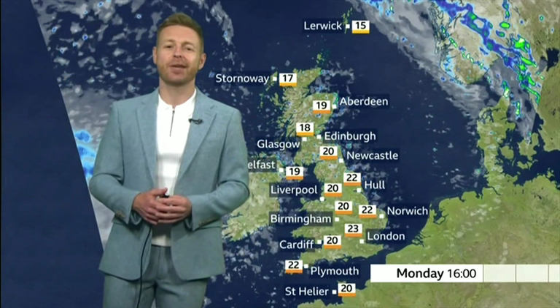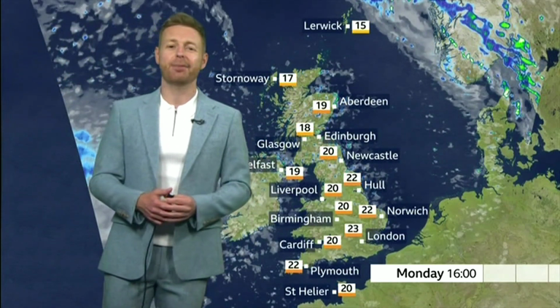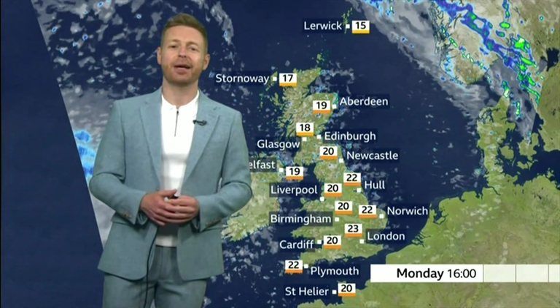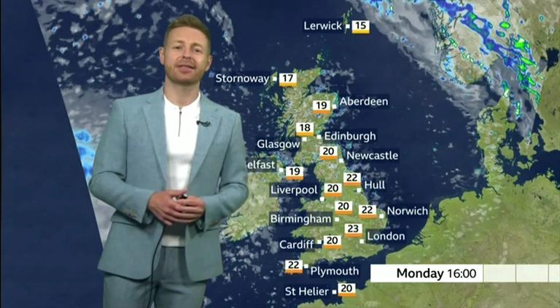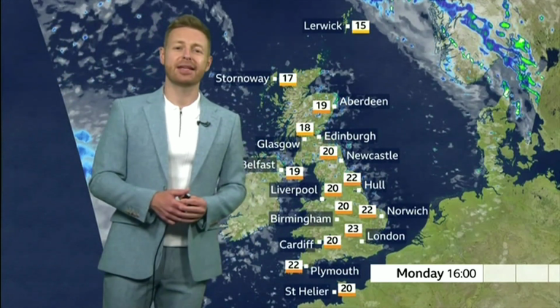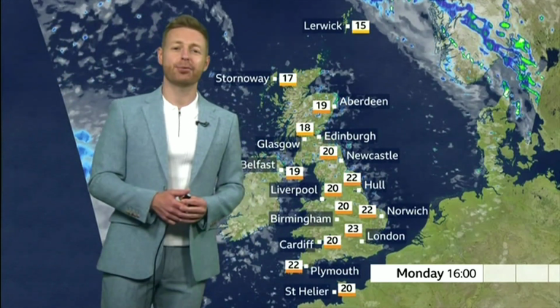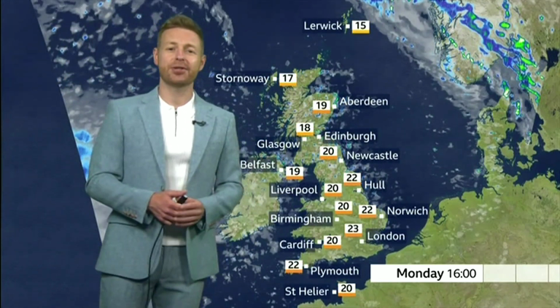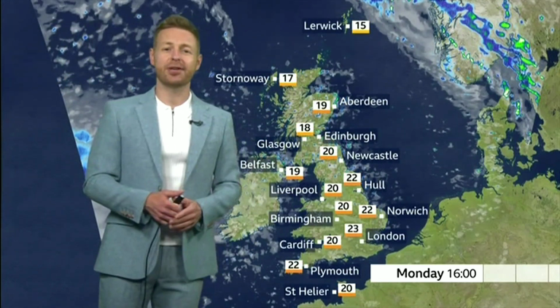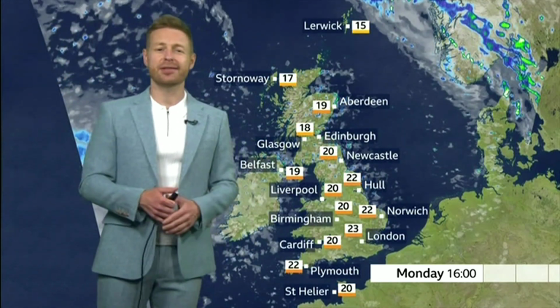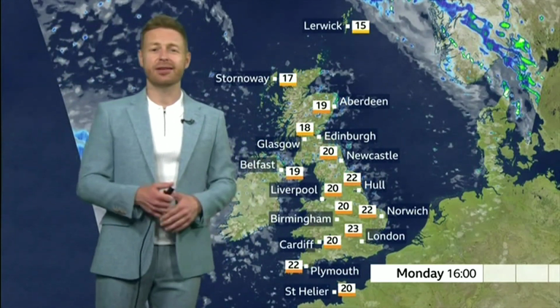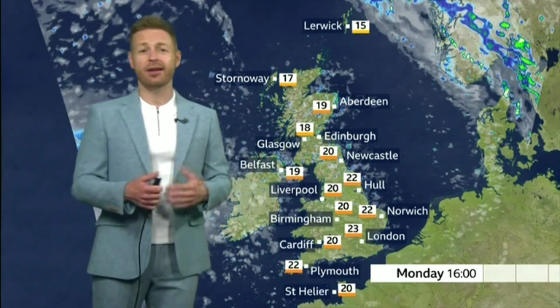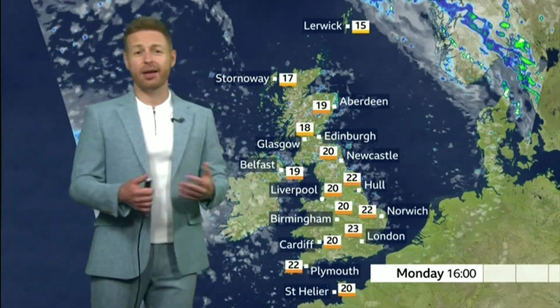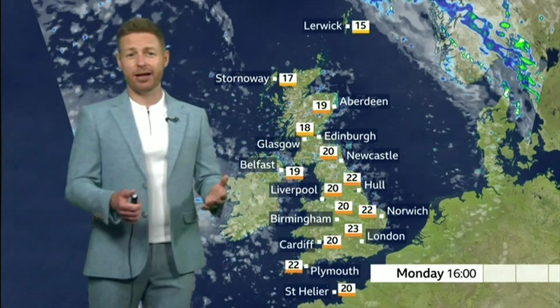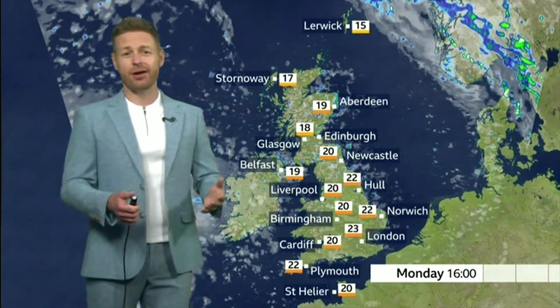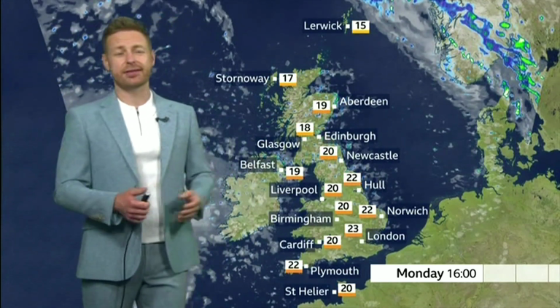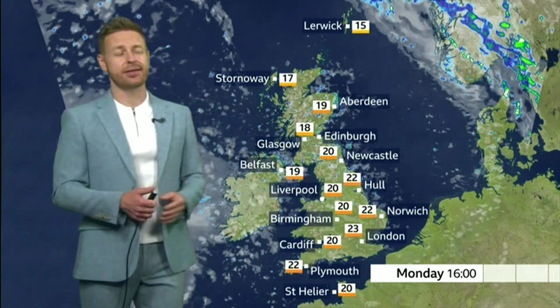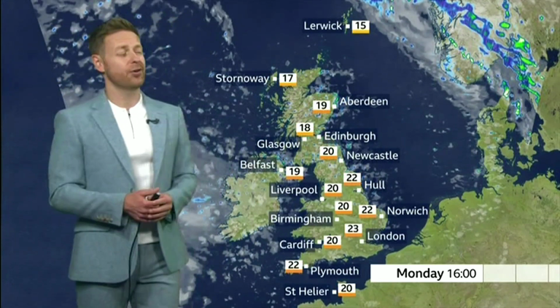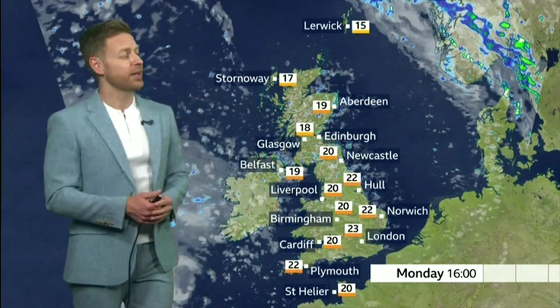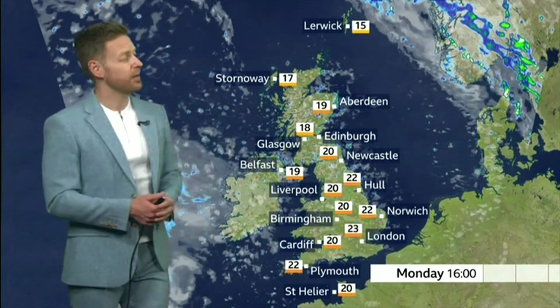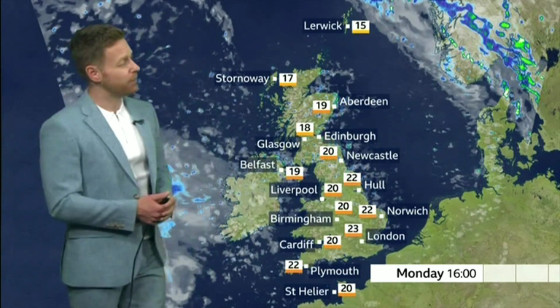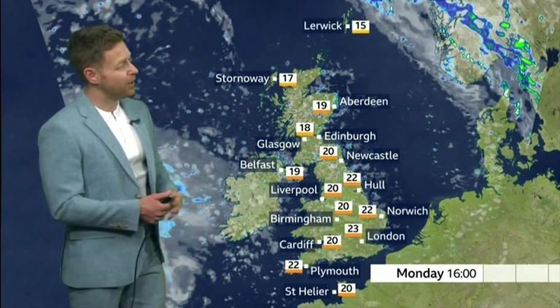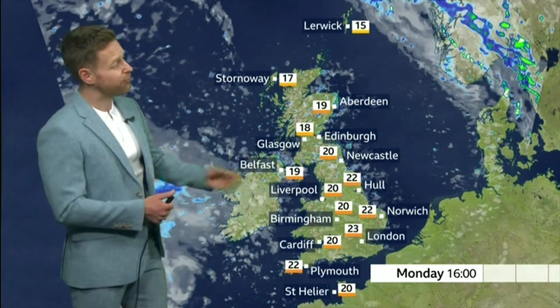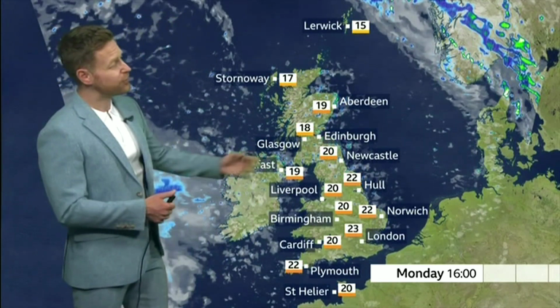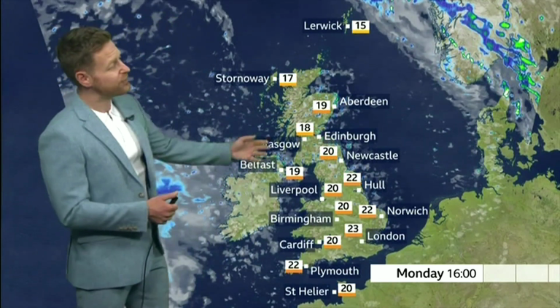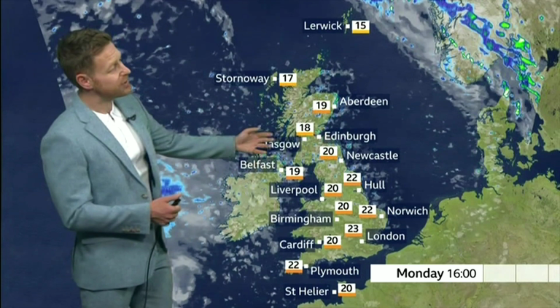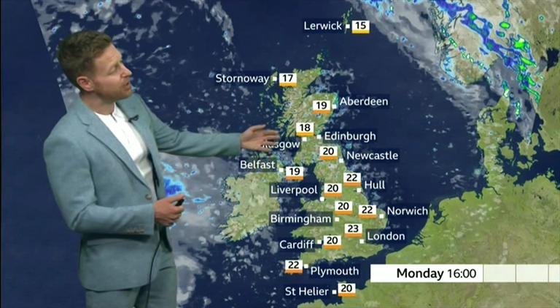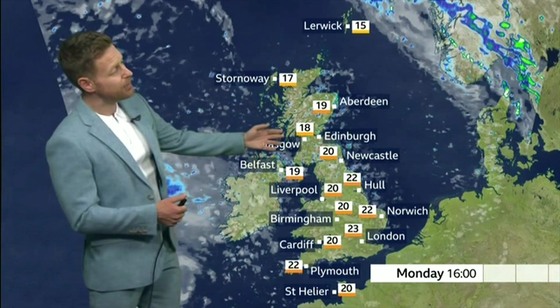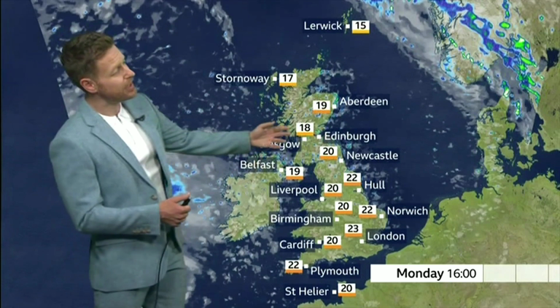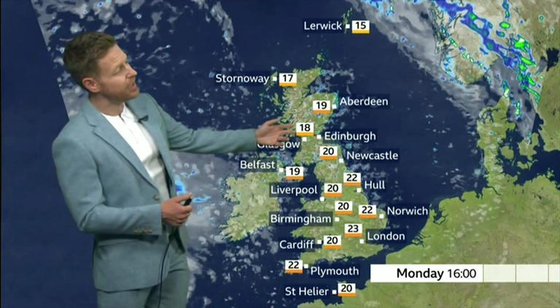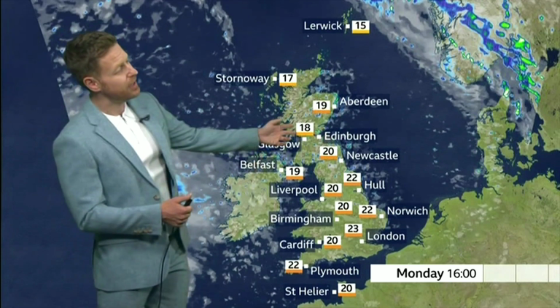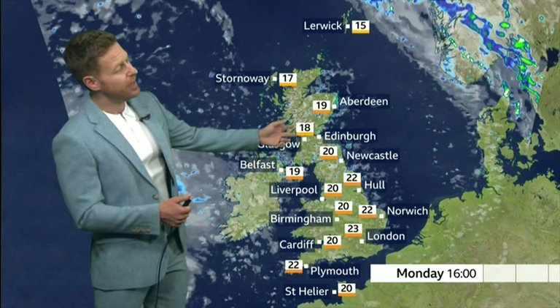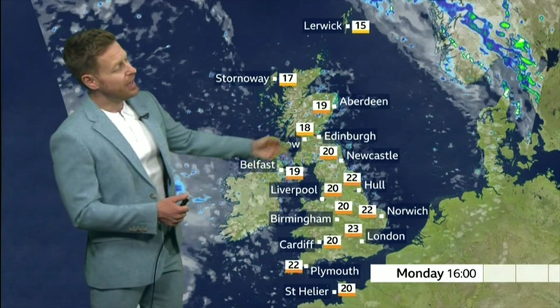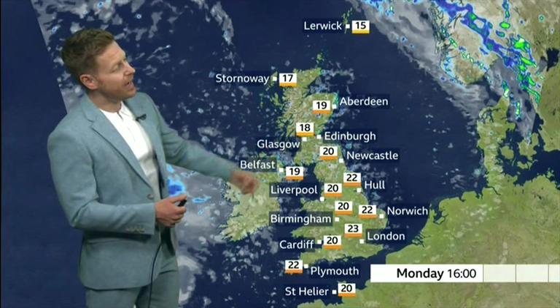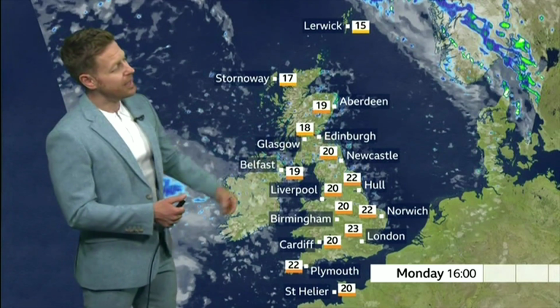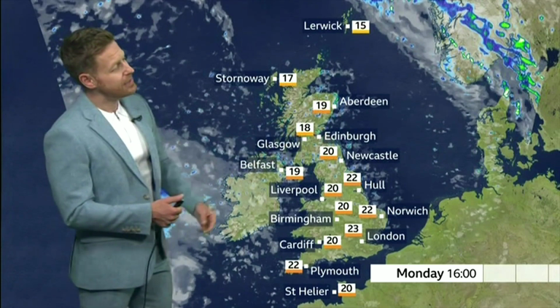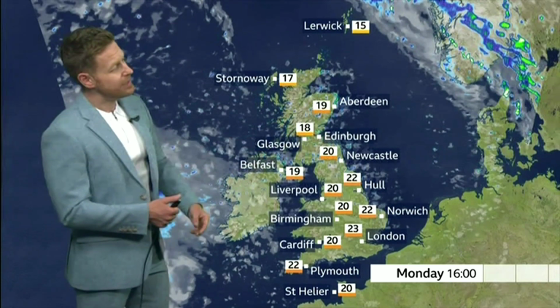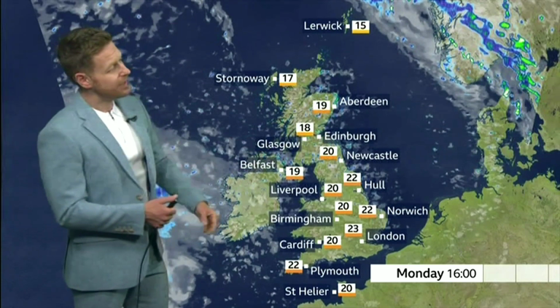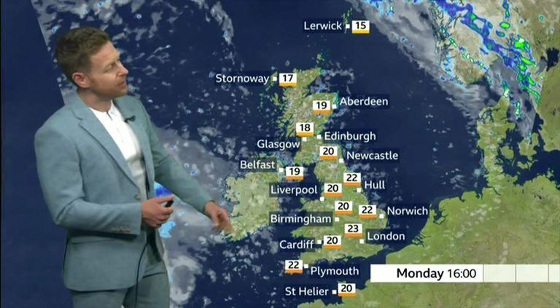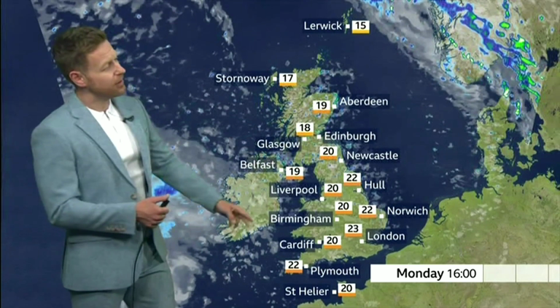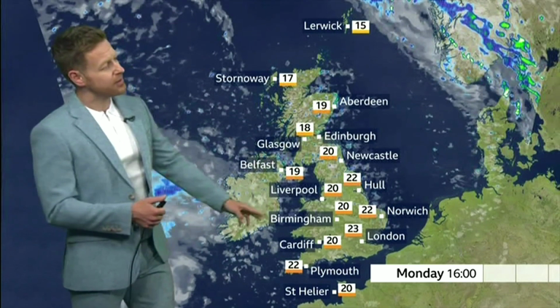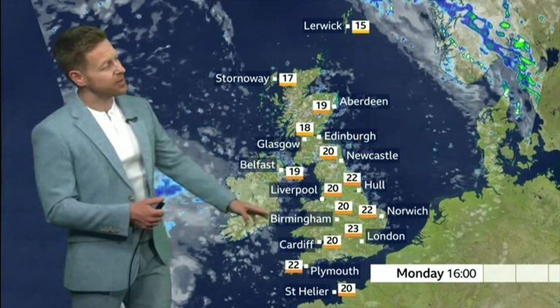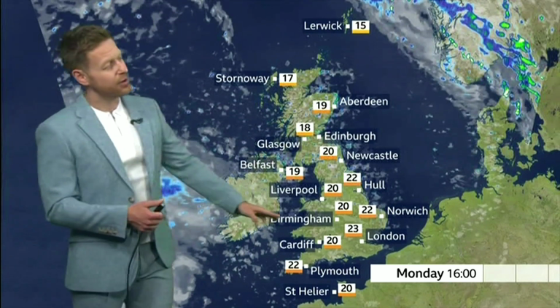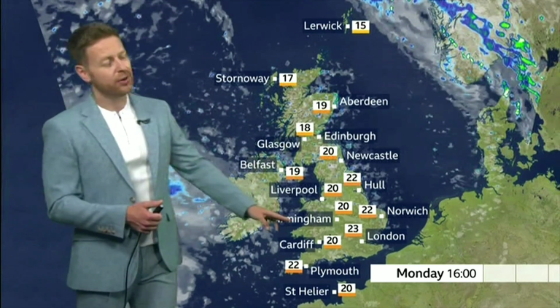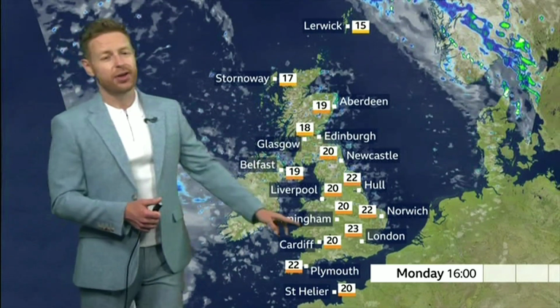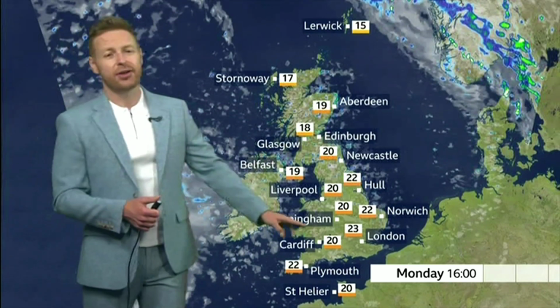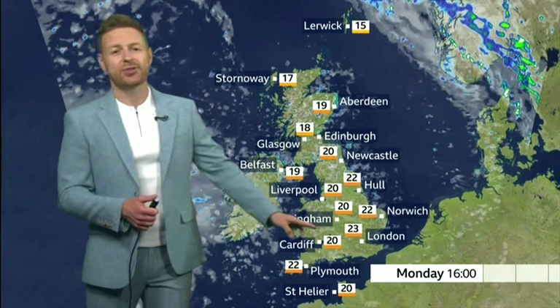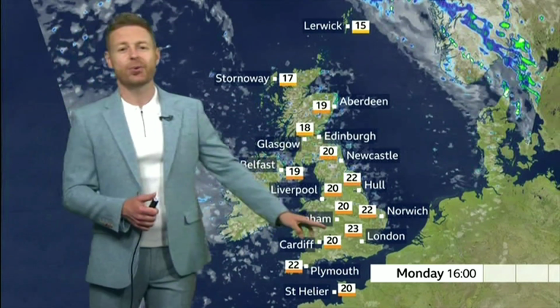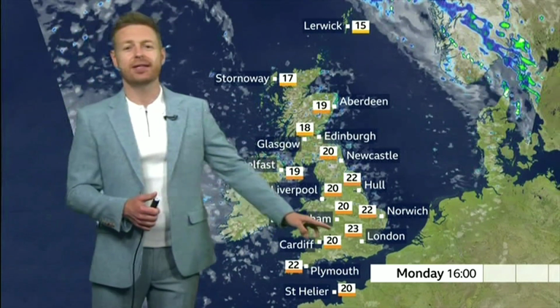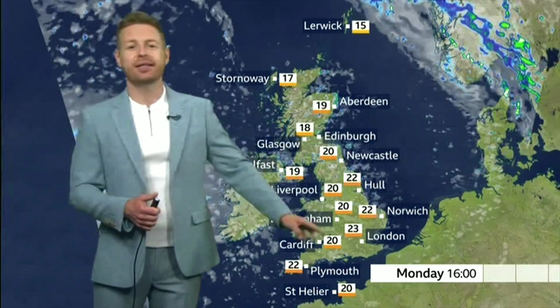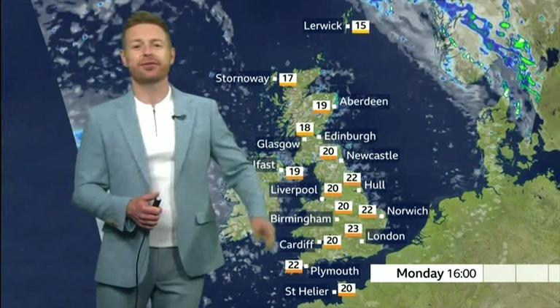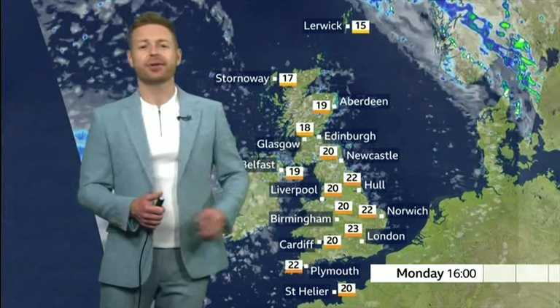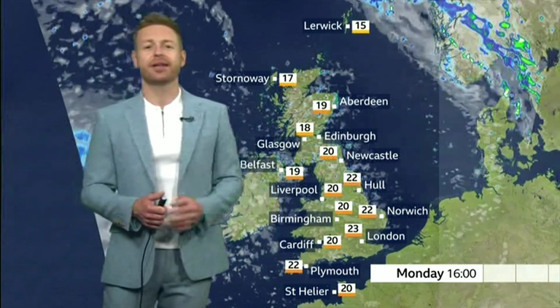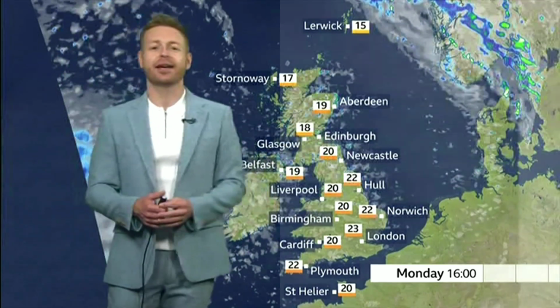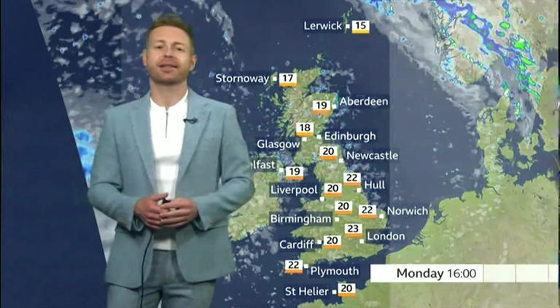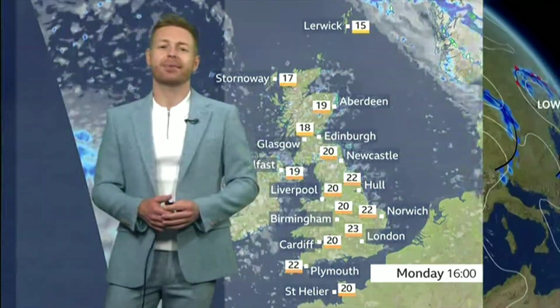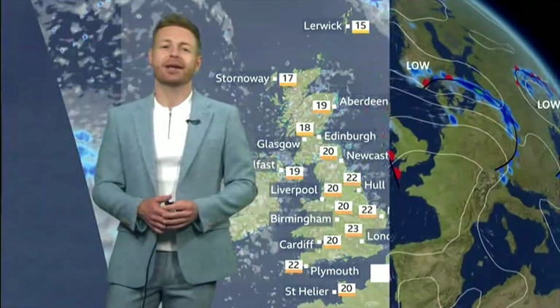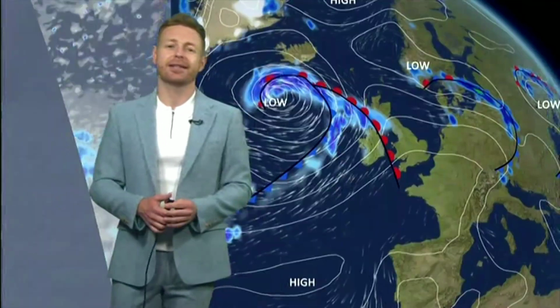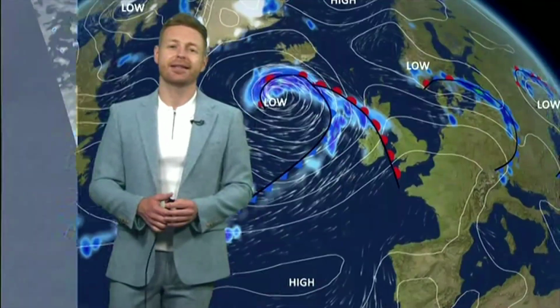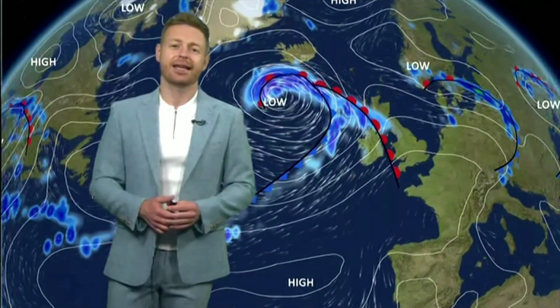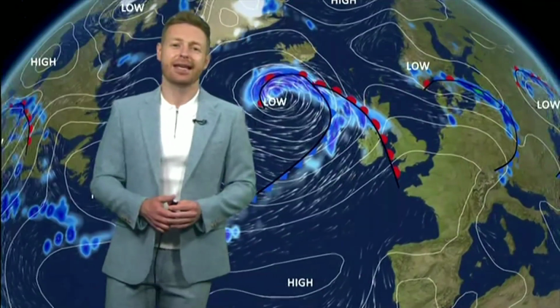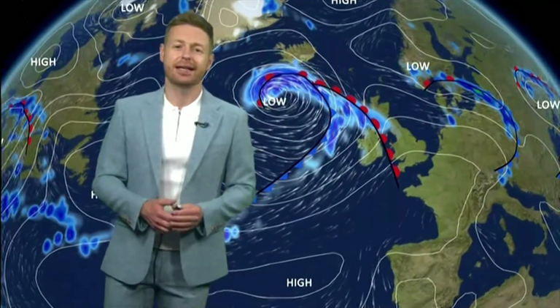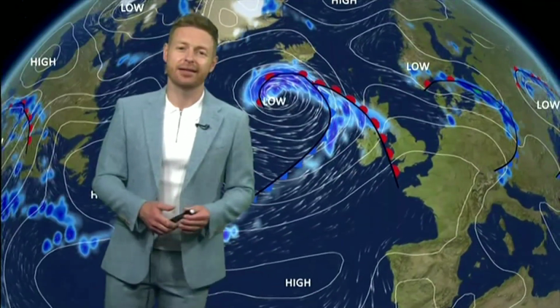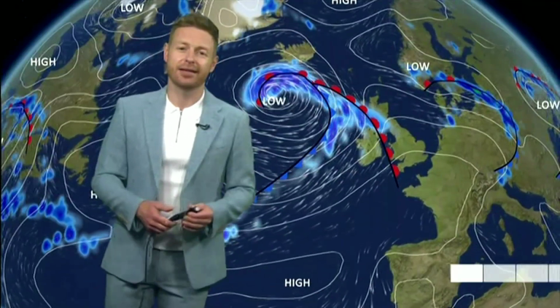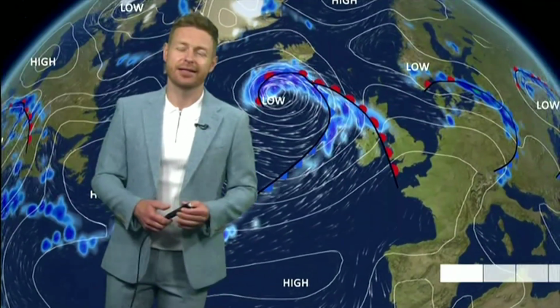How about the temperatures? About on average for the time of year — 18 in Glasgow, 23 expected in London.